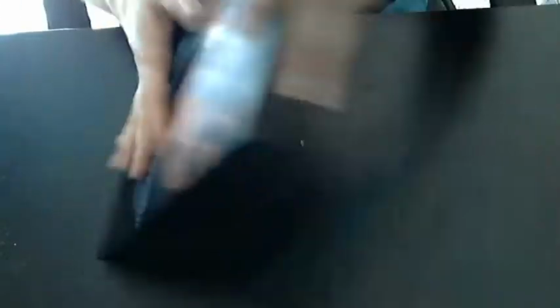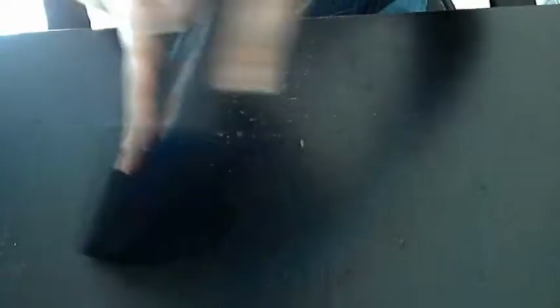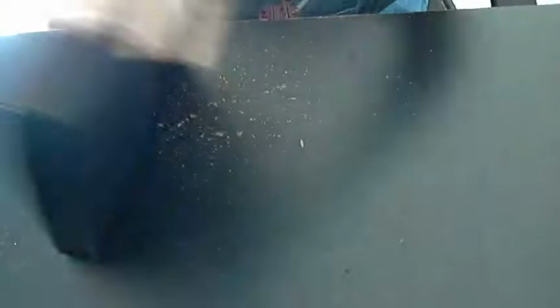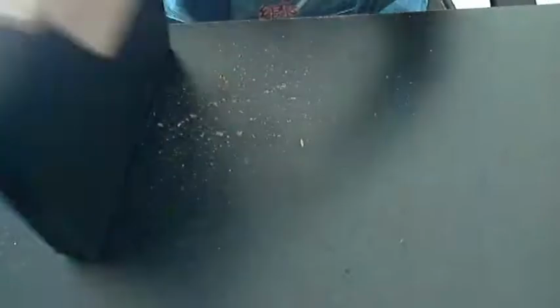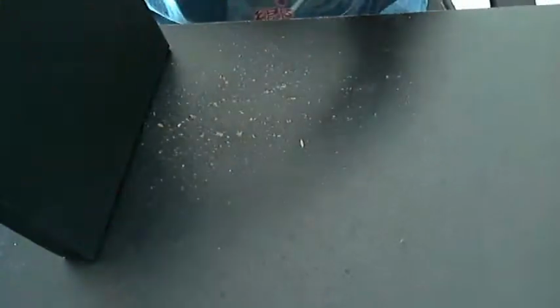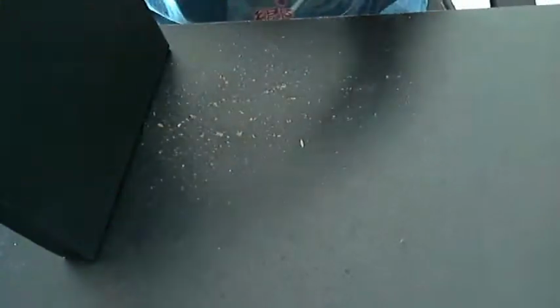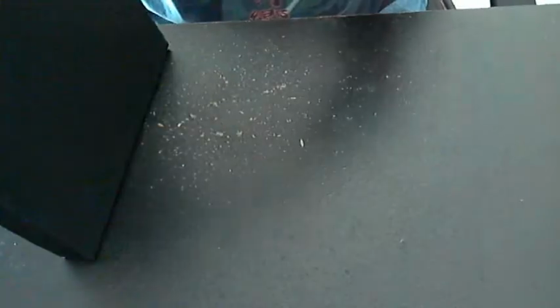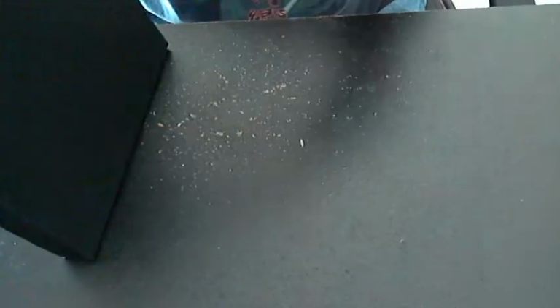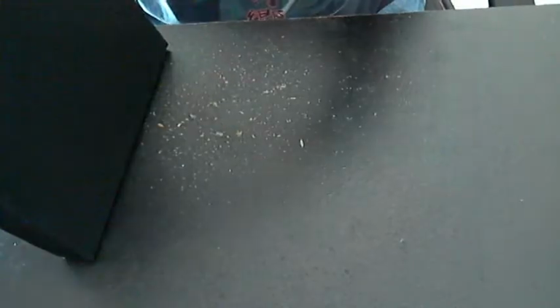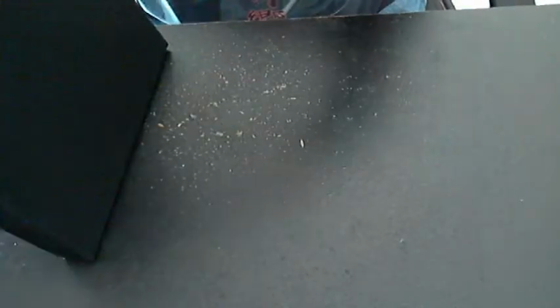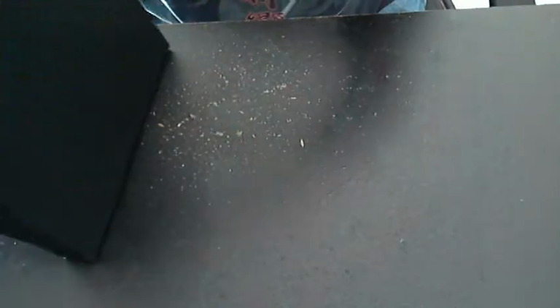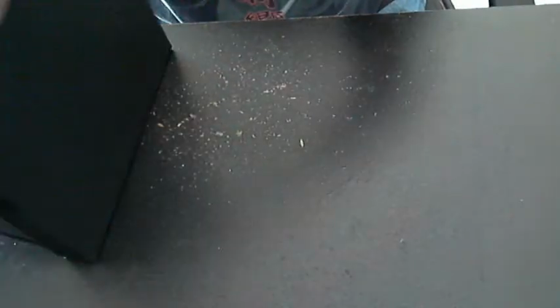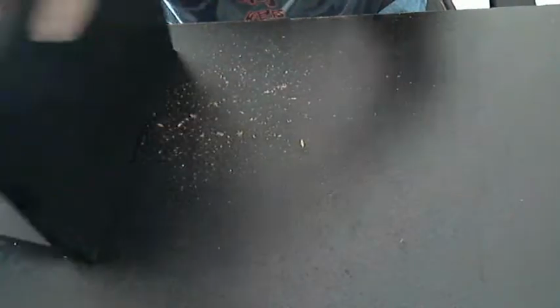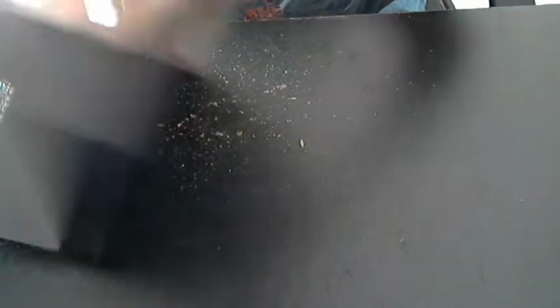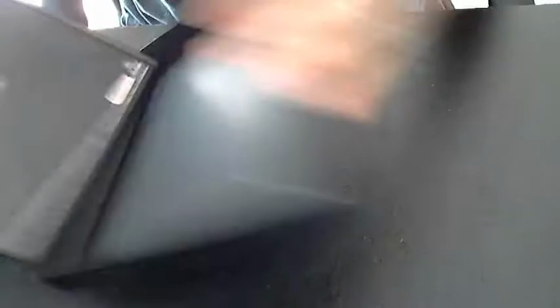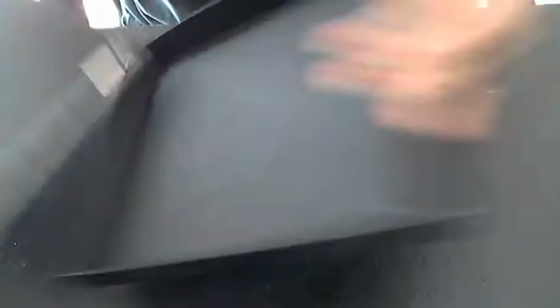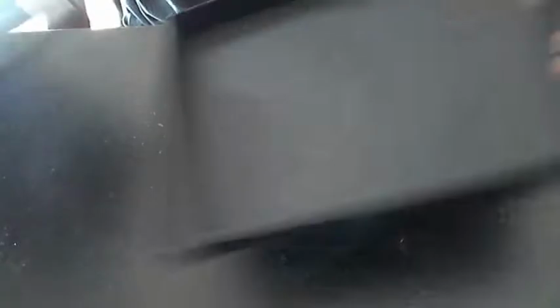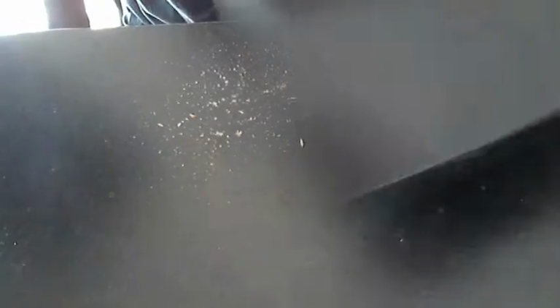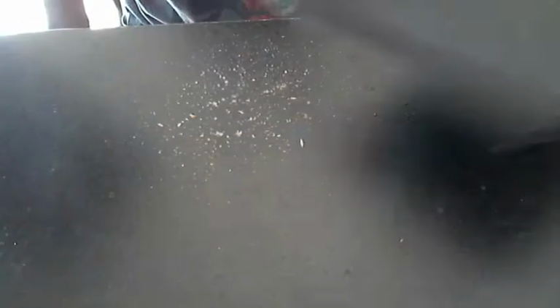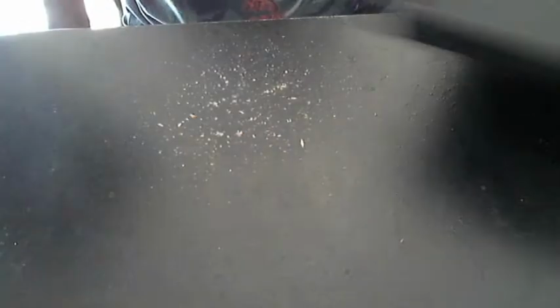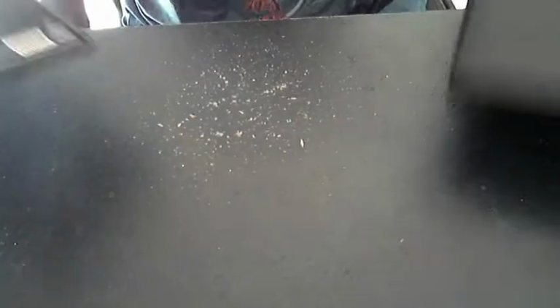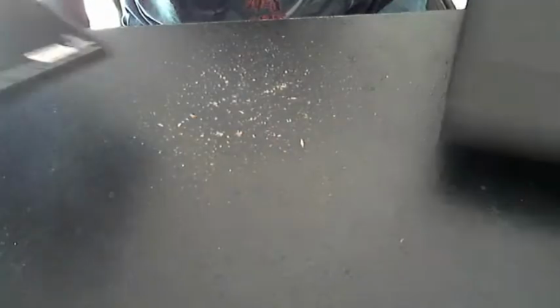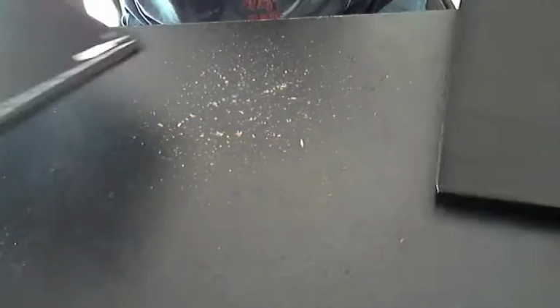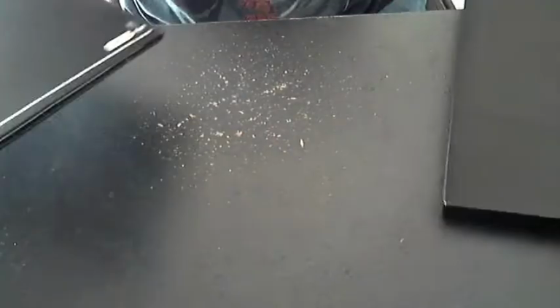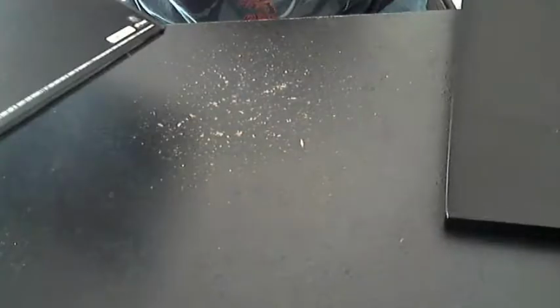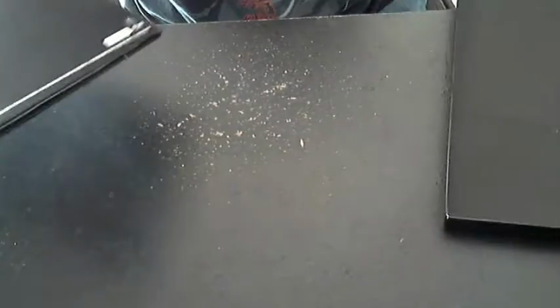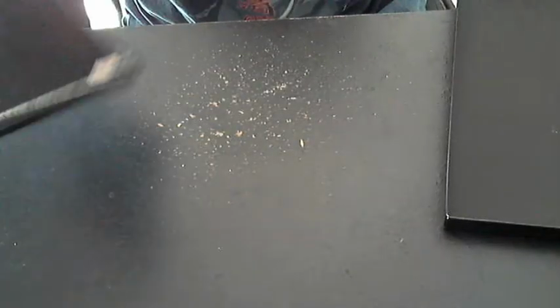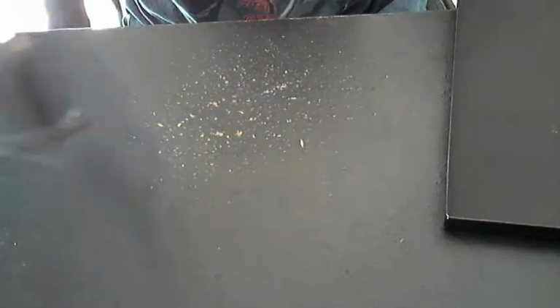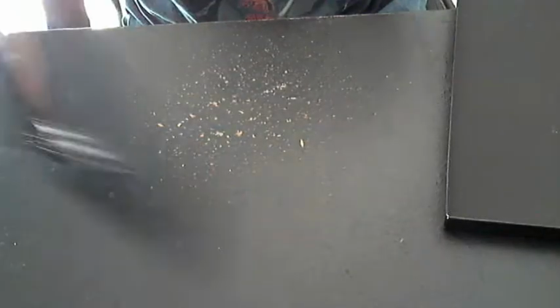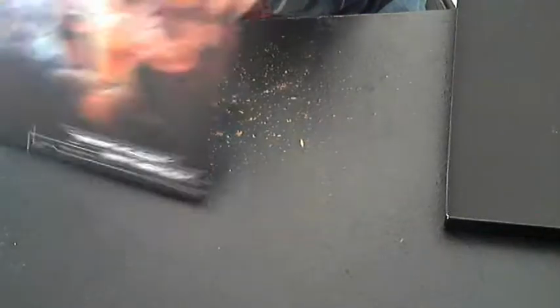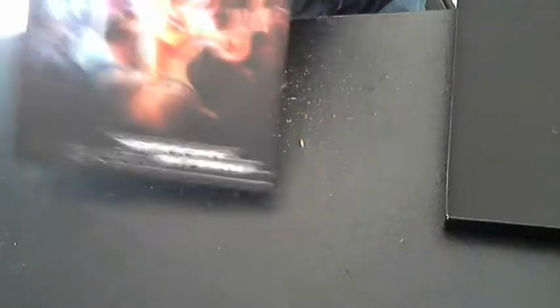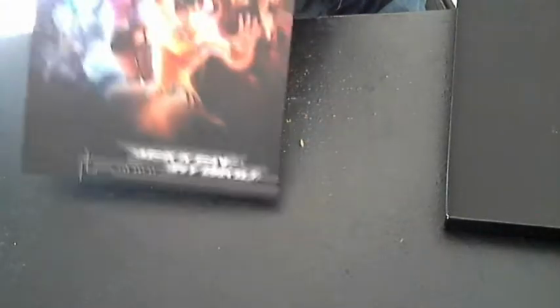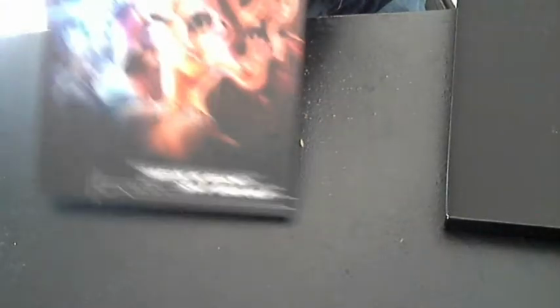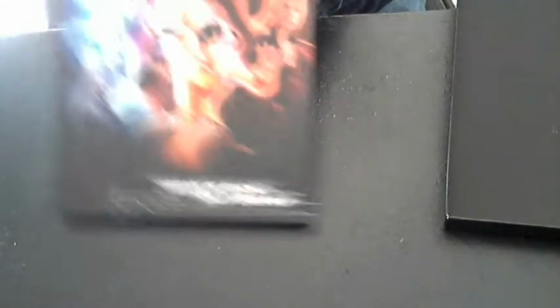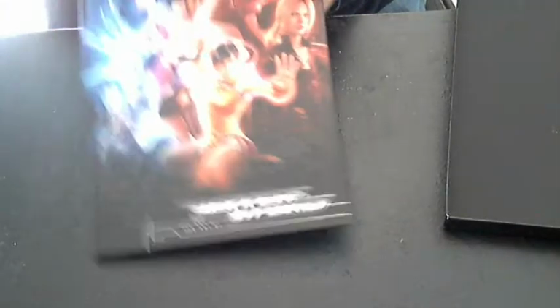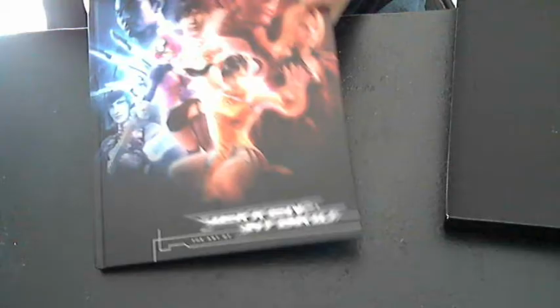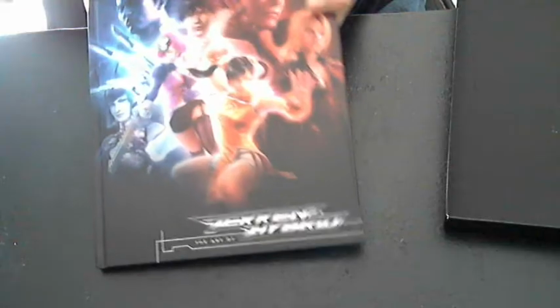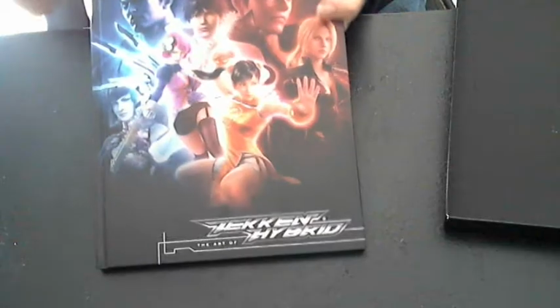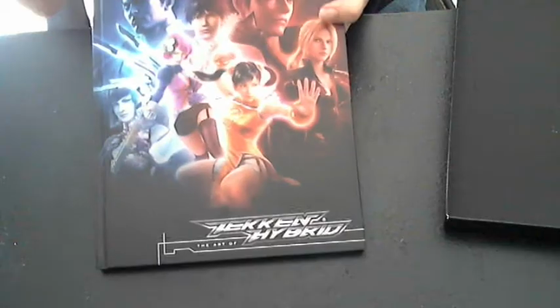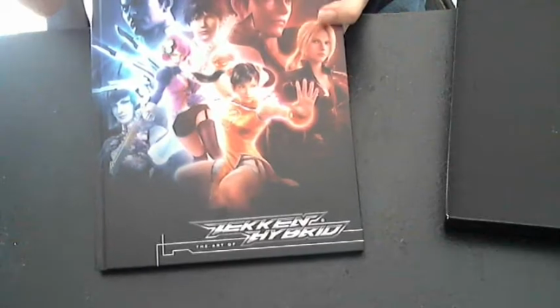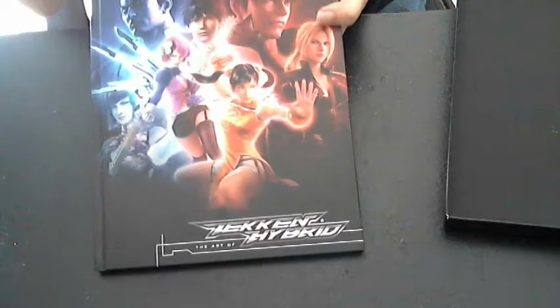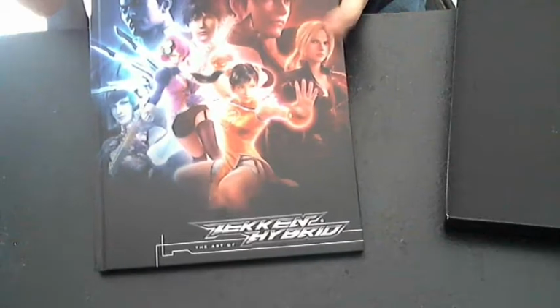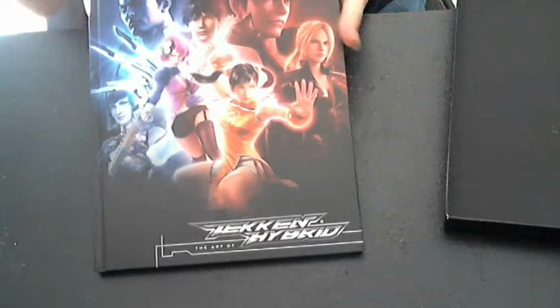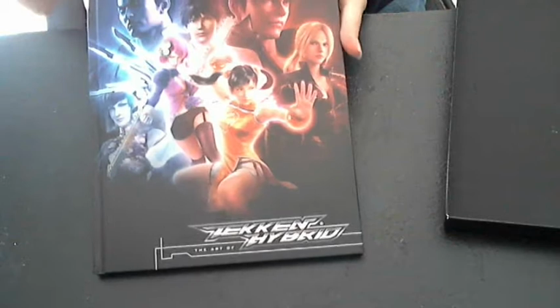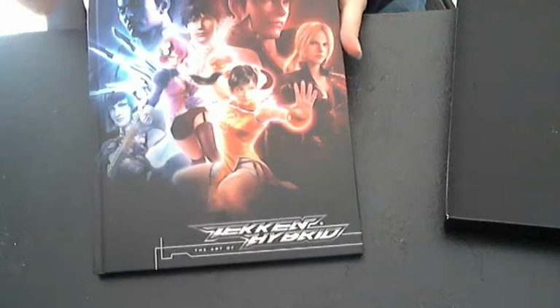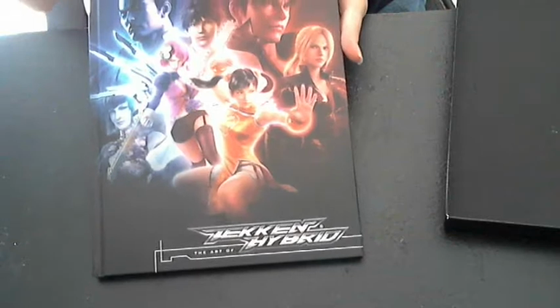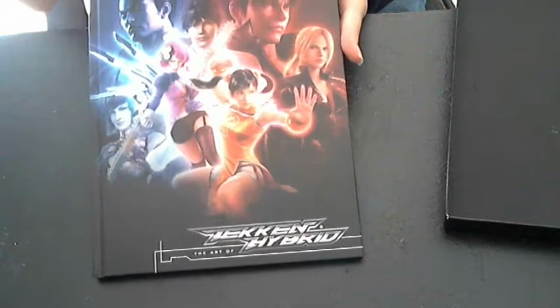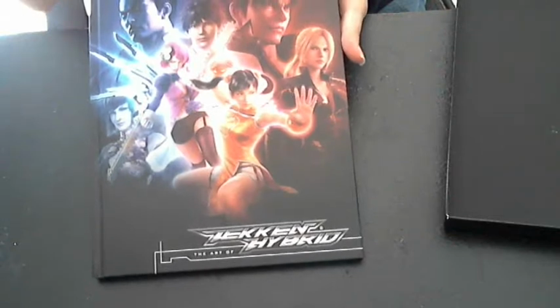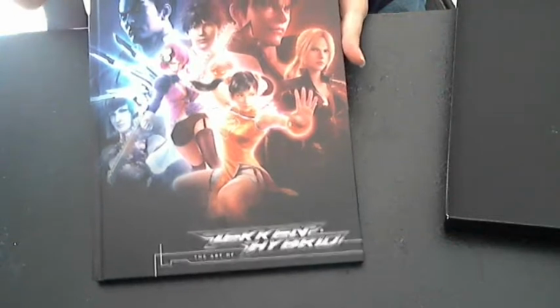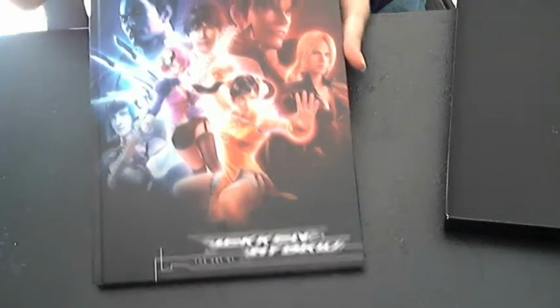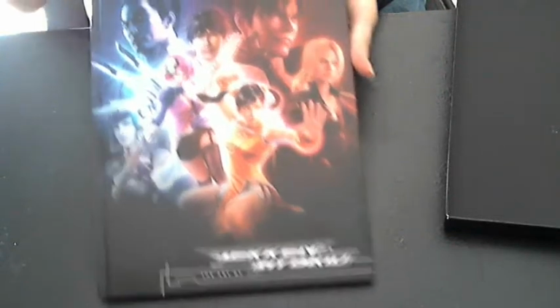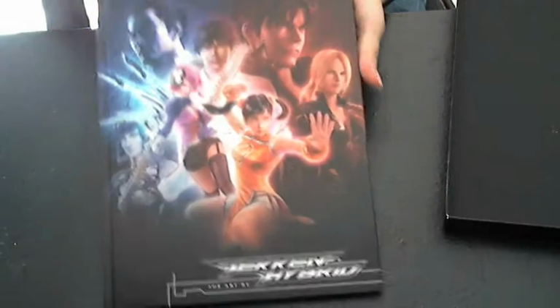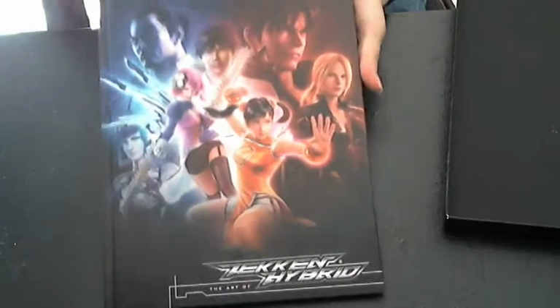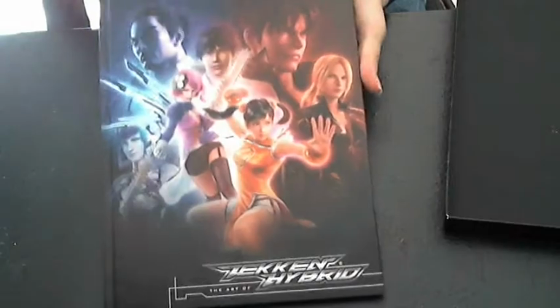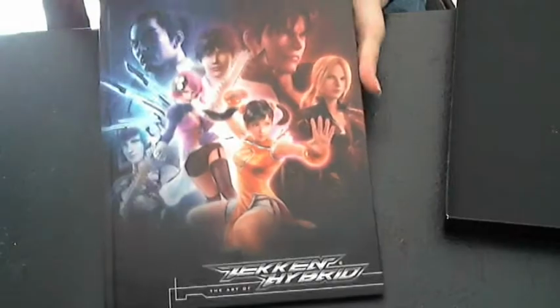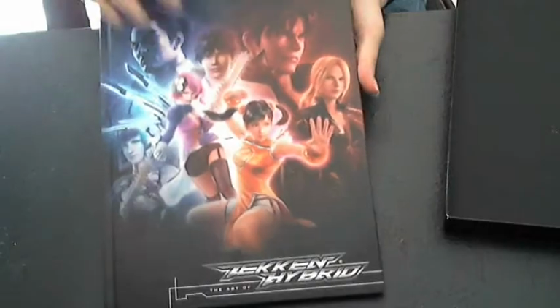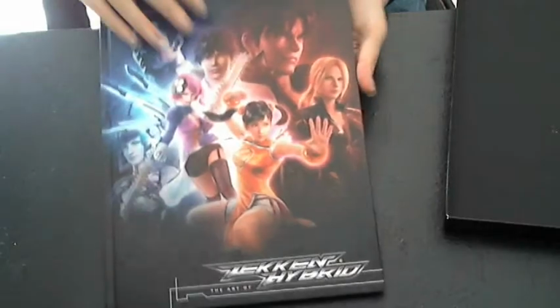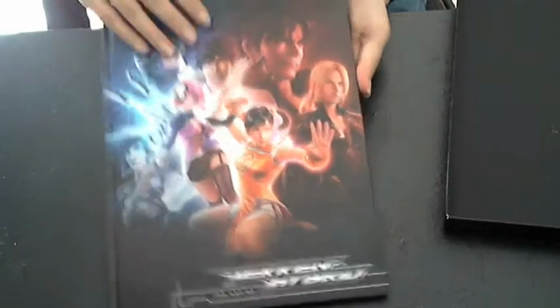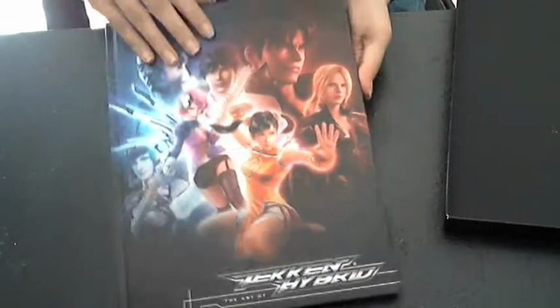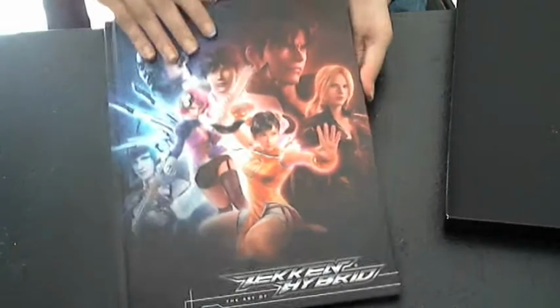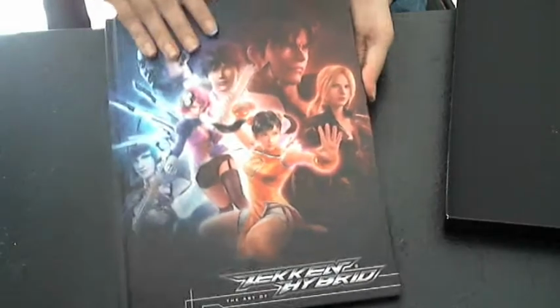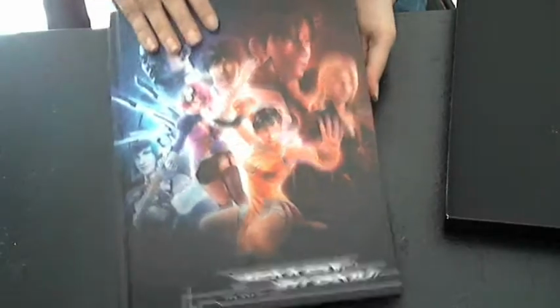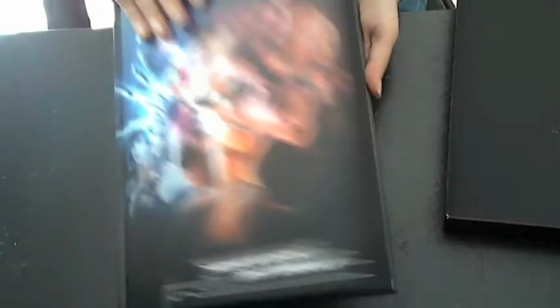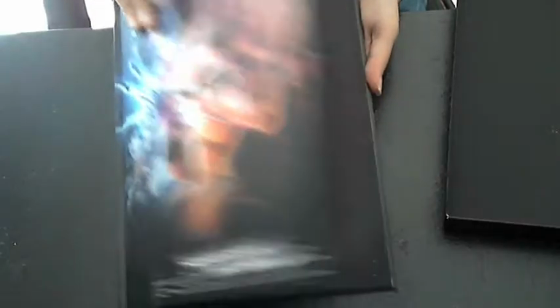One thing I made sure to look at — the first thing I looked at, because I had time at work — was the art book. Here's the art book.